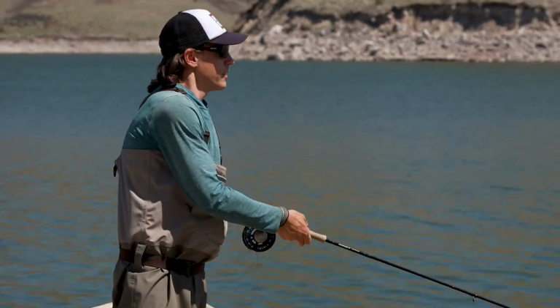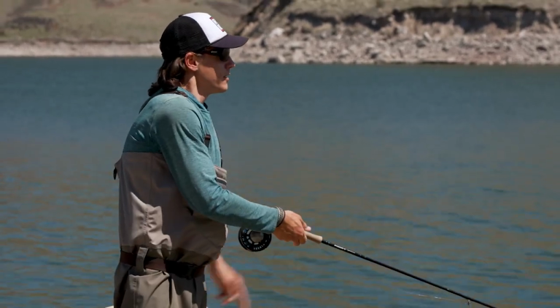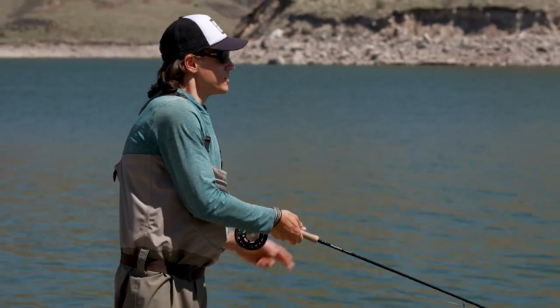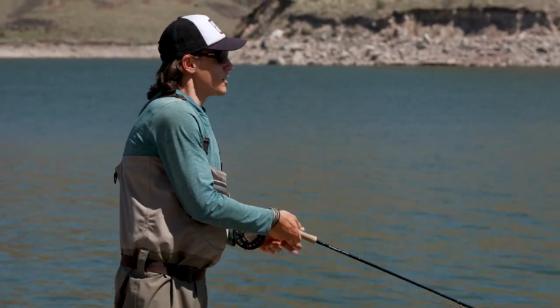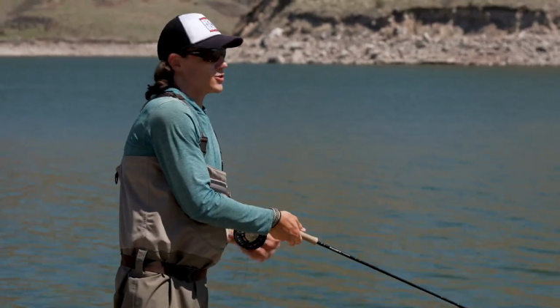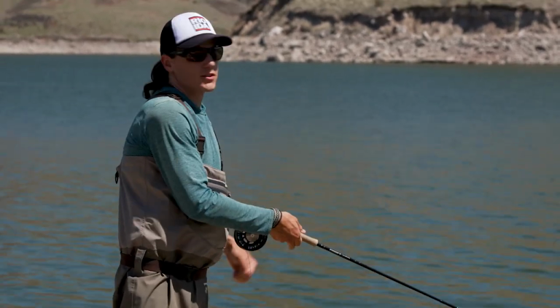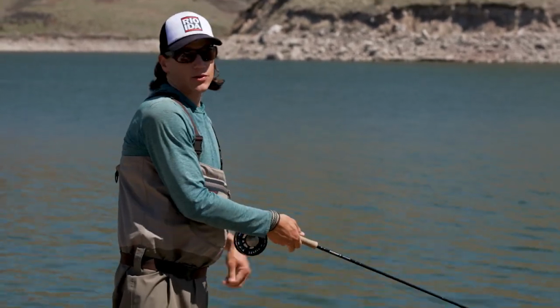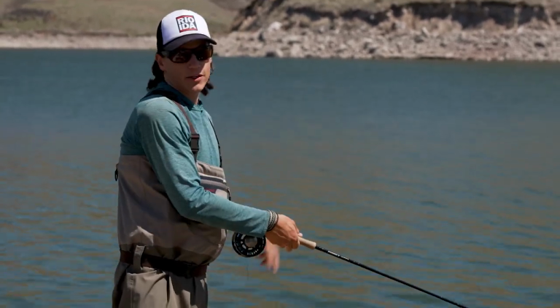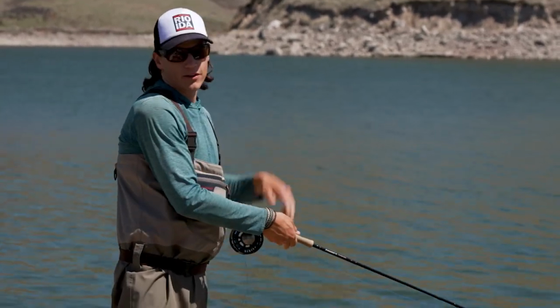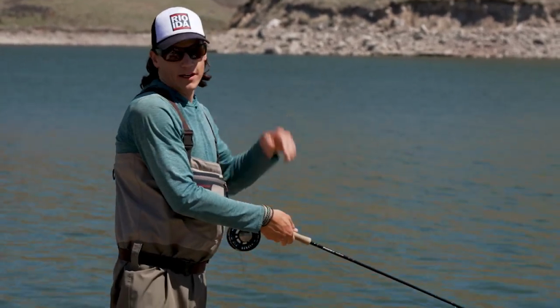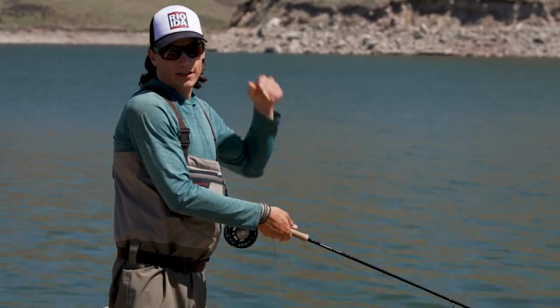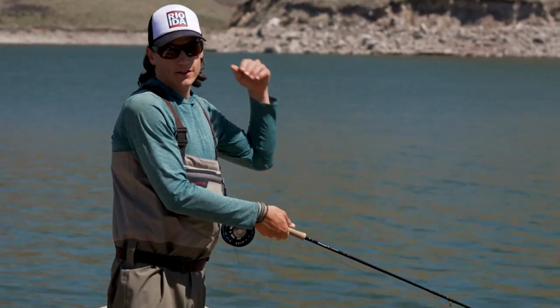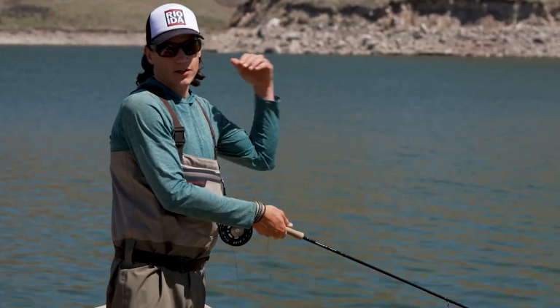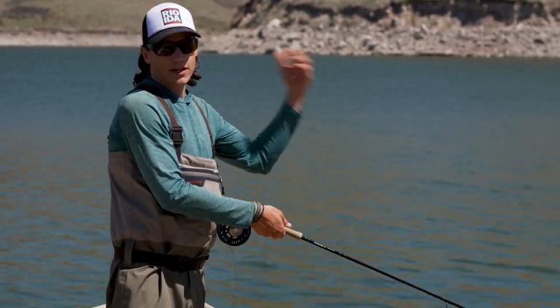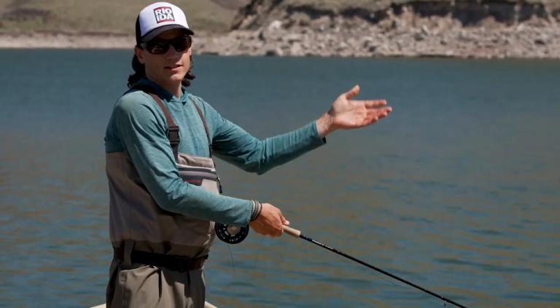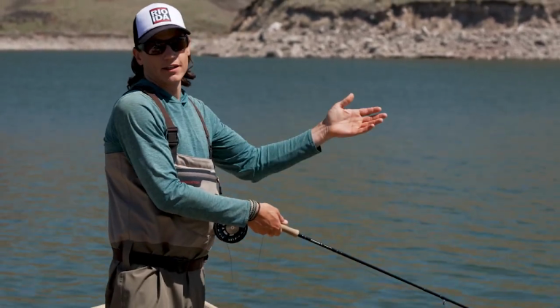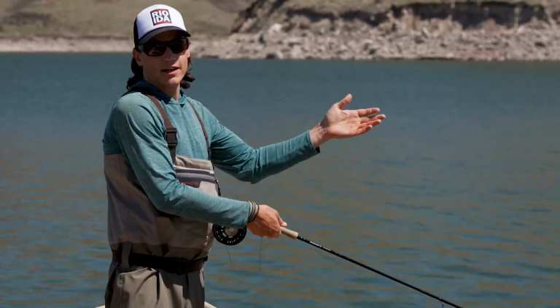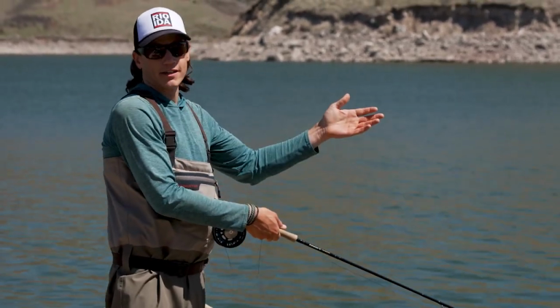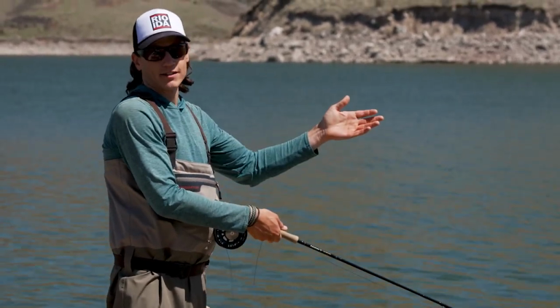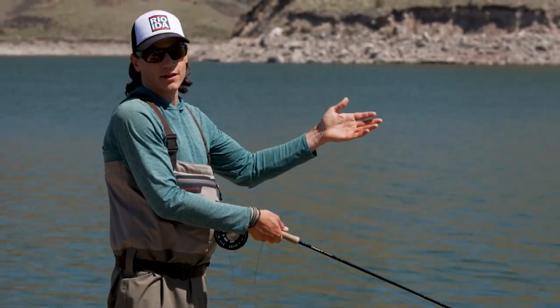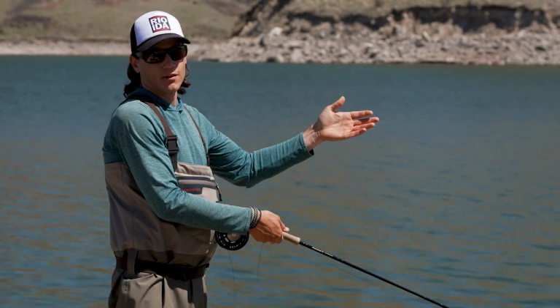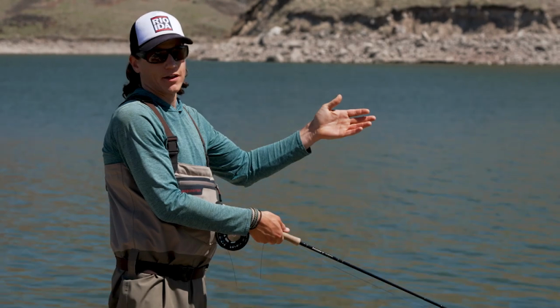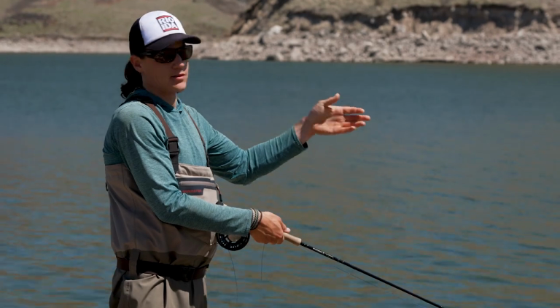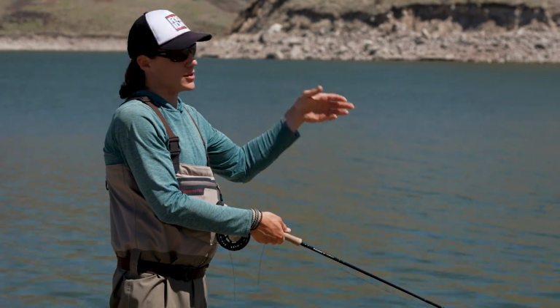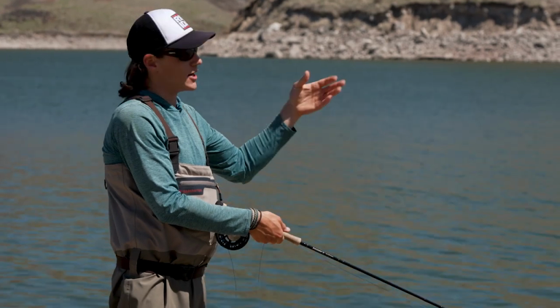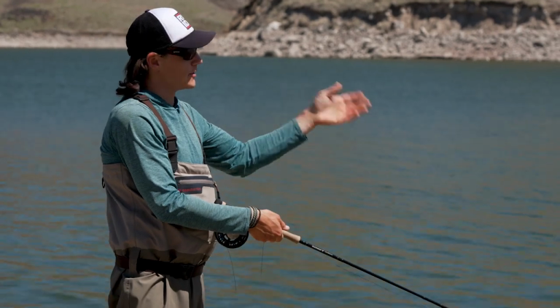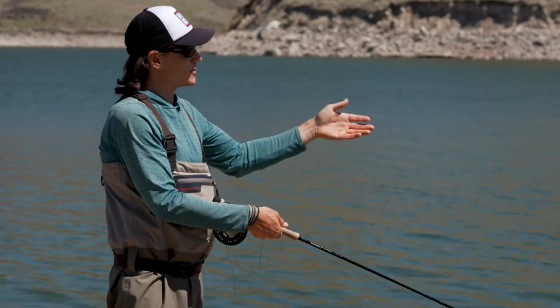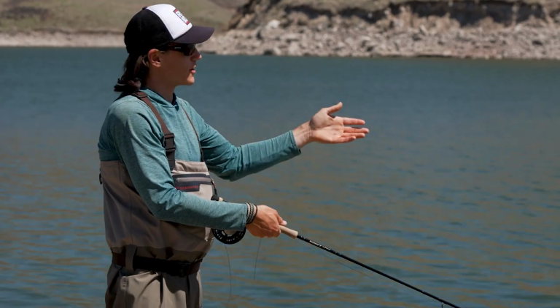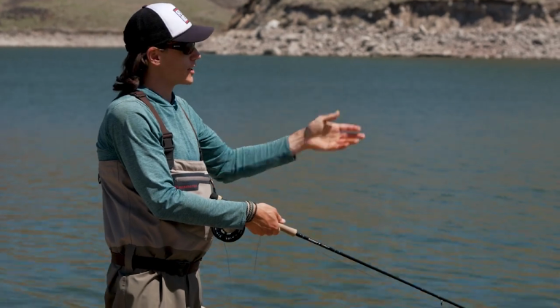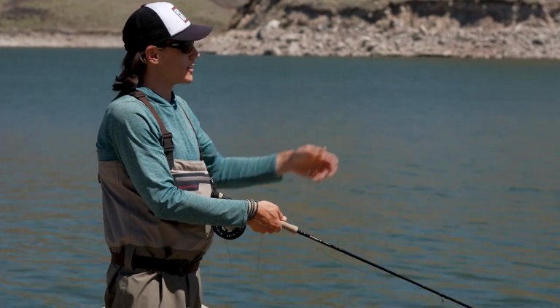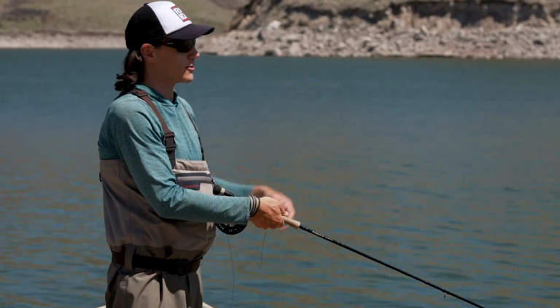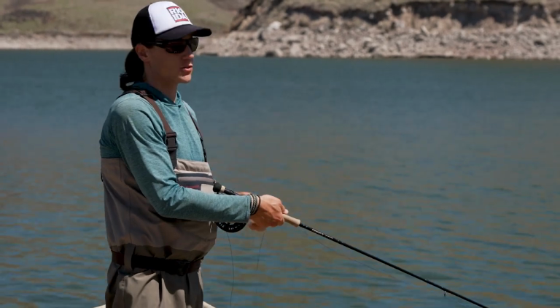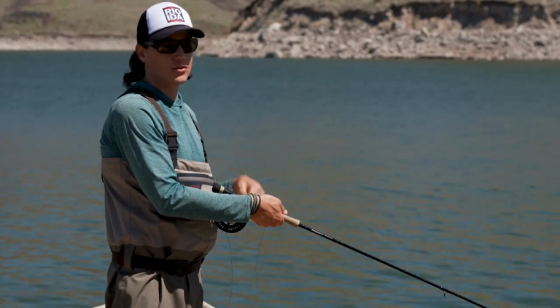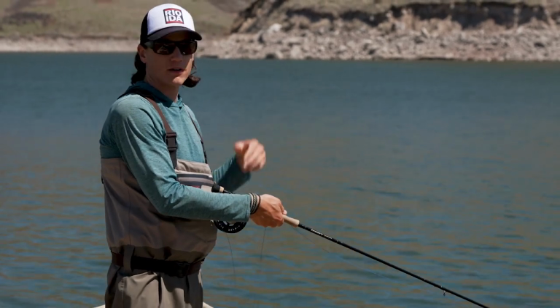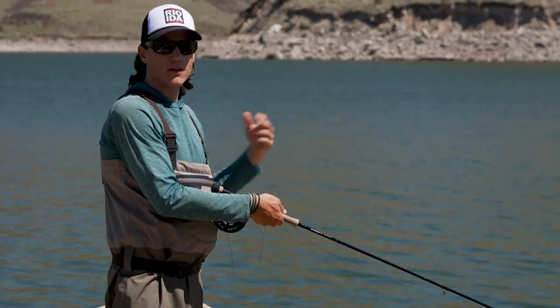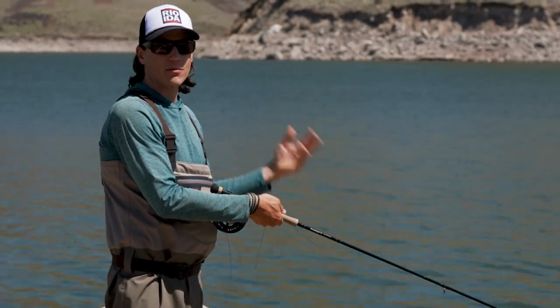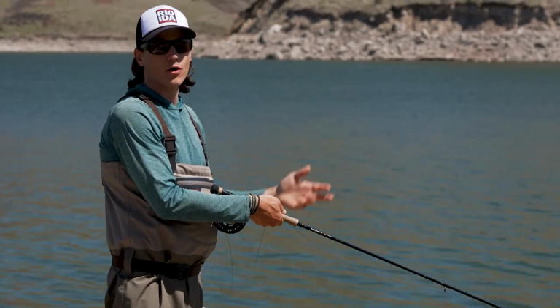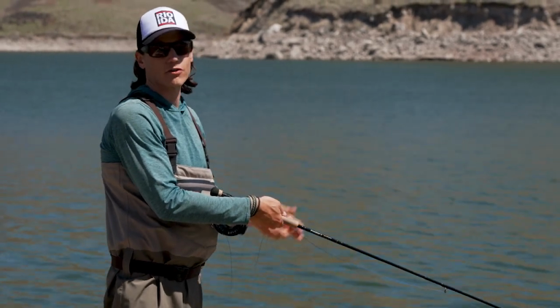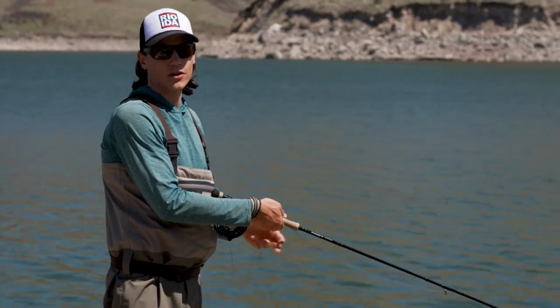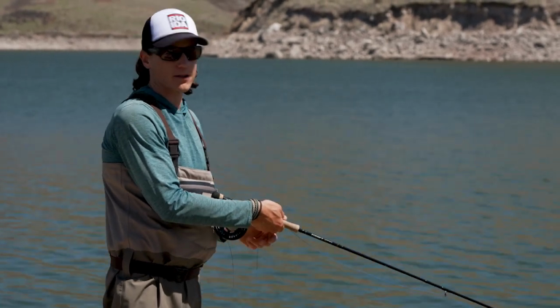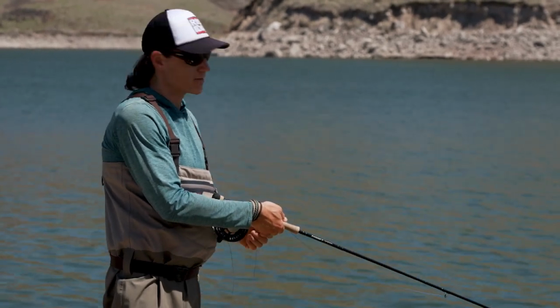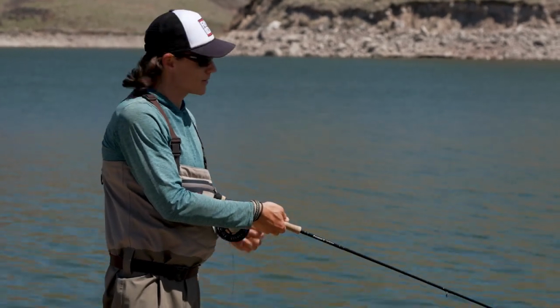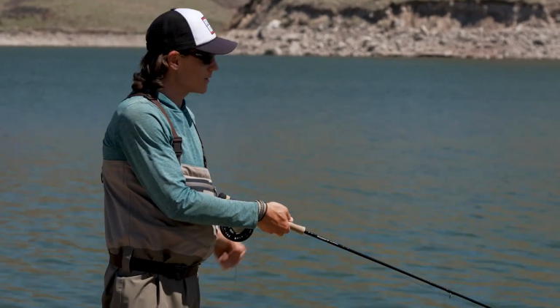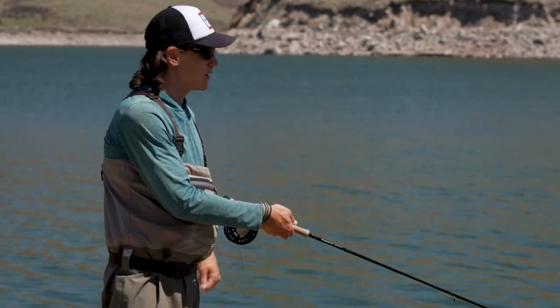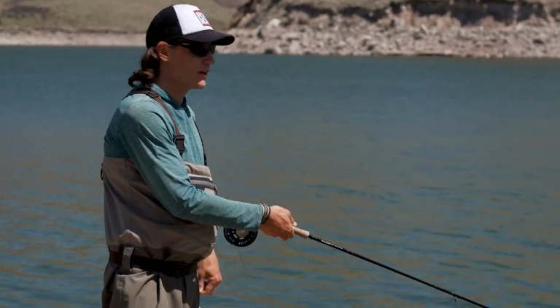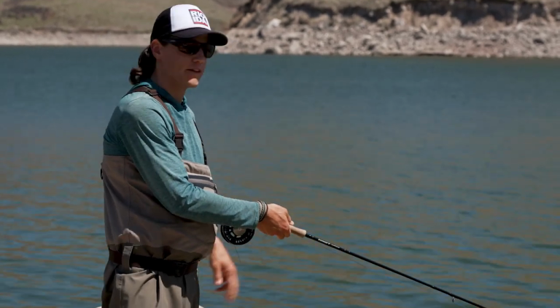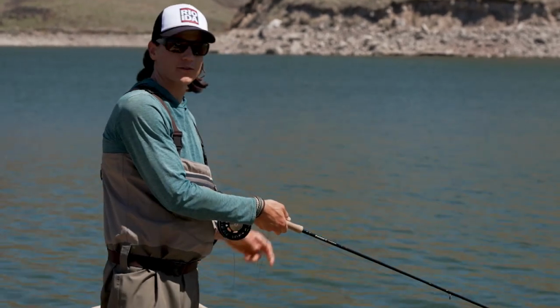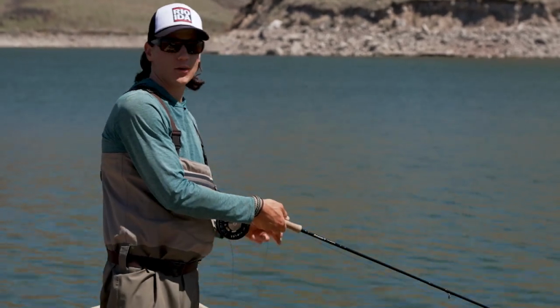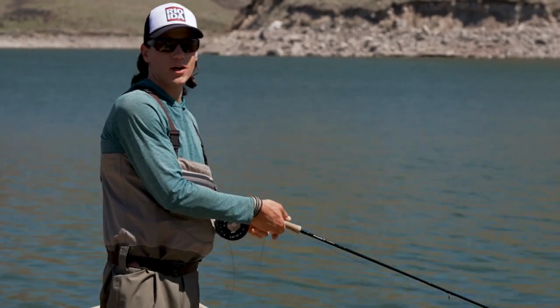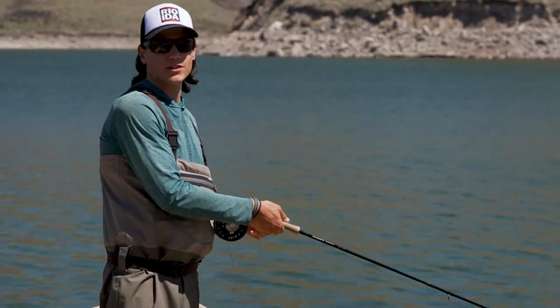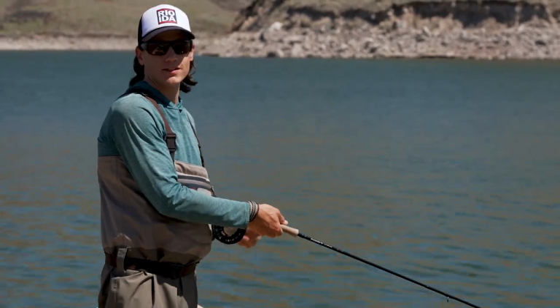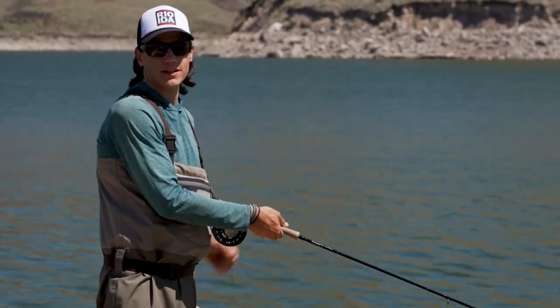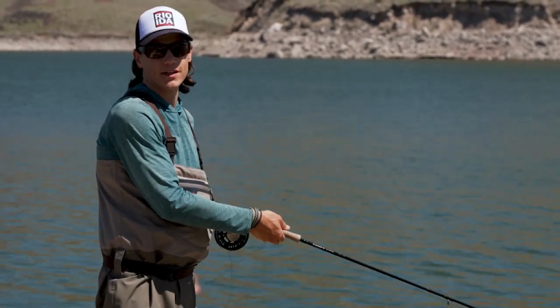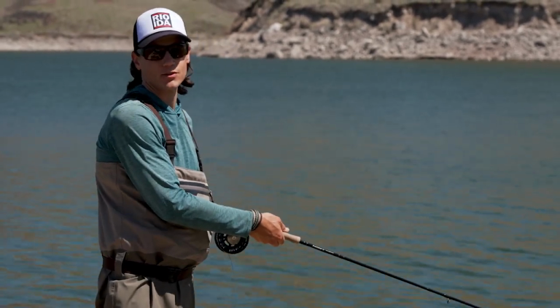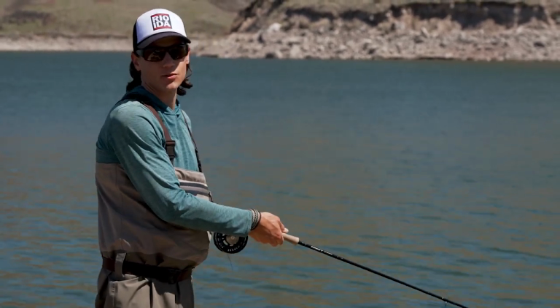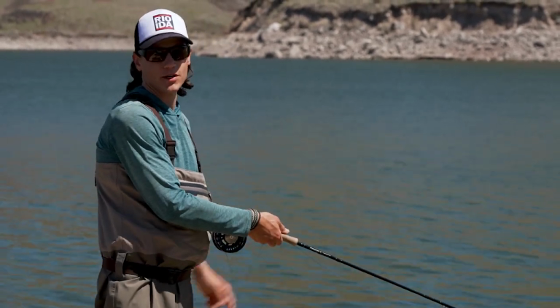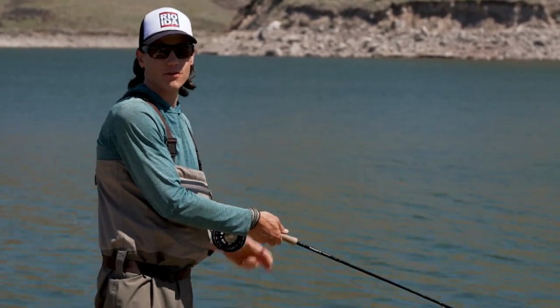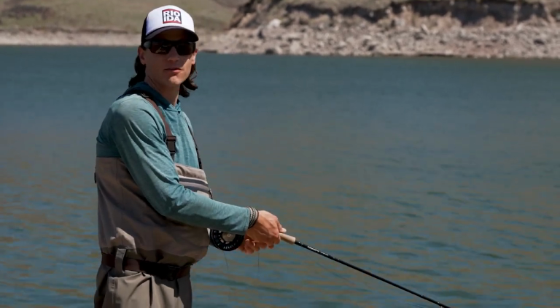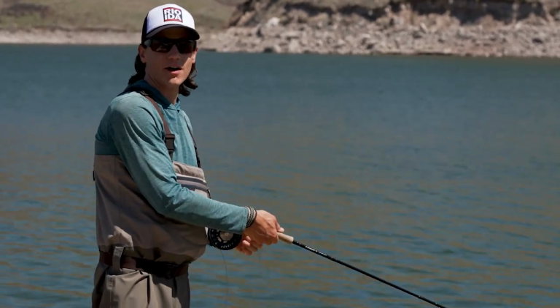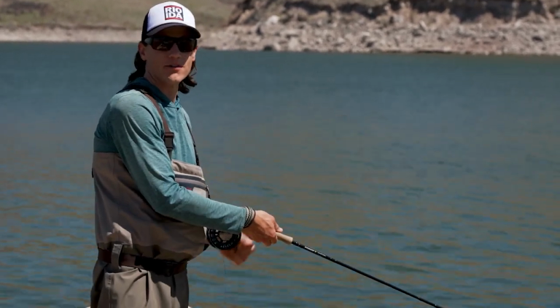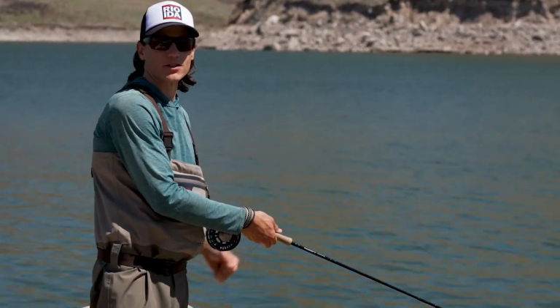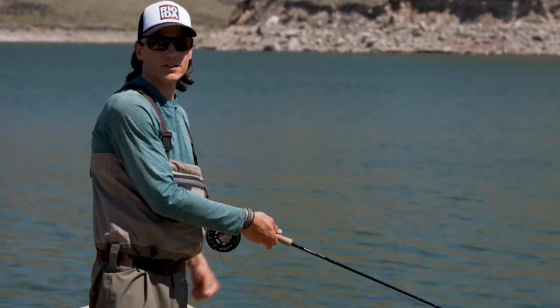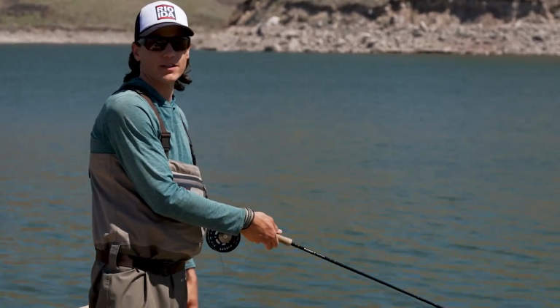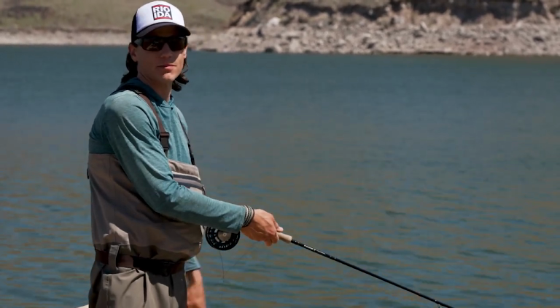Just to reiterate: it's a good idea to cast sinking lines beyond the target and retrieve them over it. Thanks for watching today's RIO fly fishing tip.